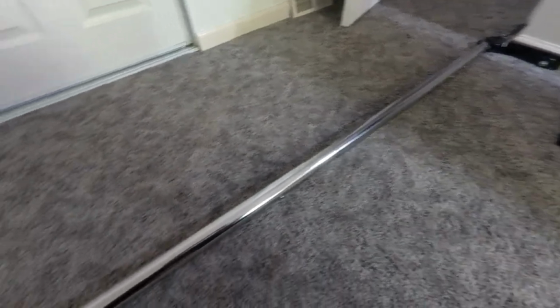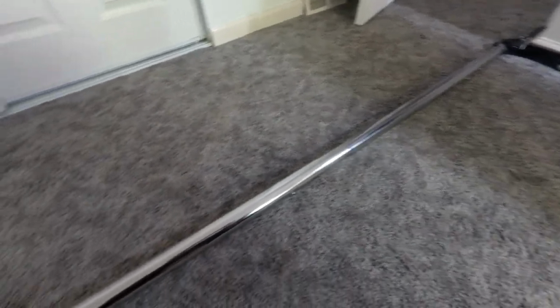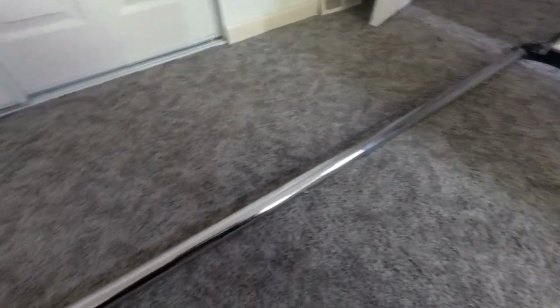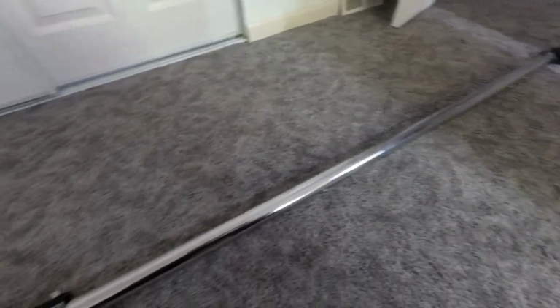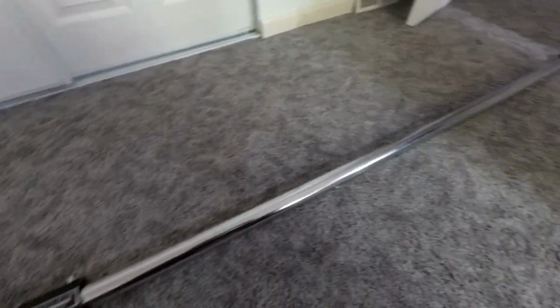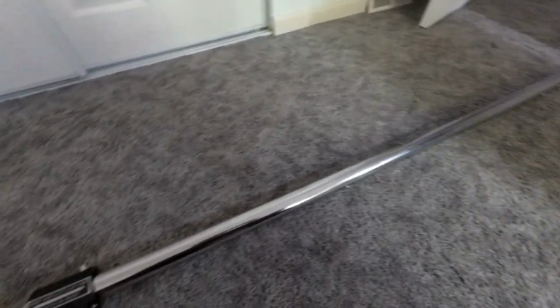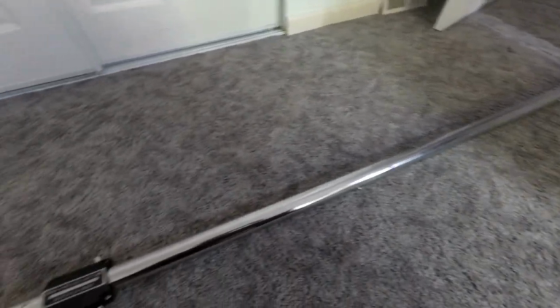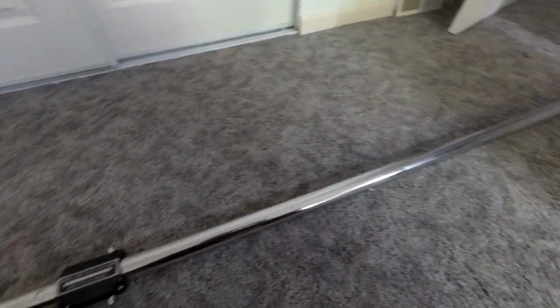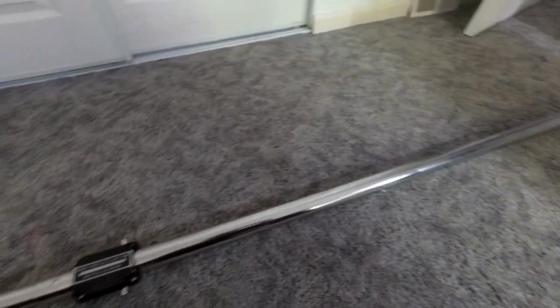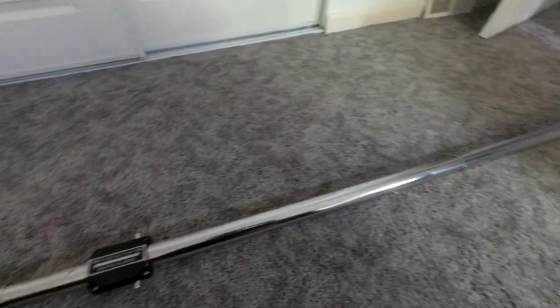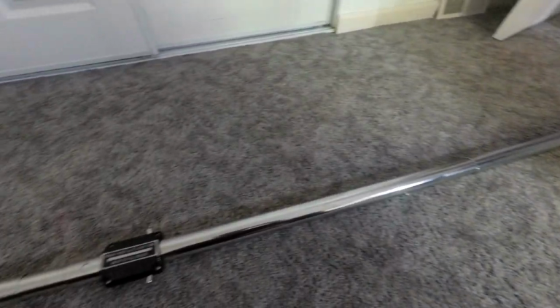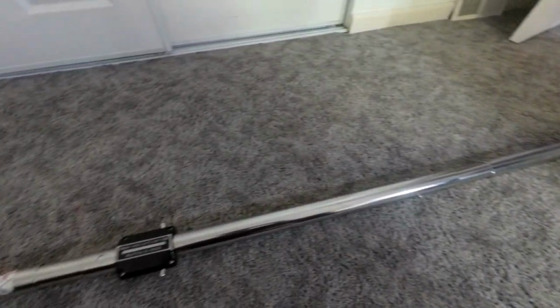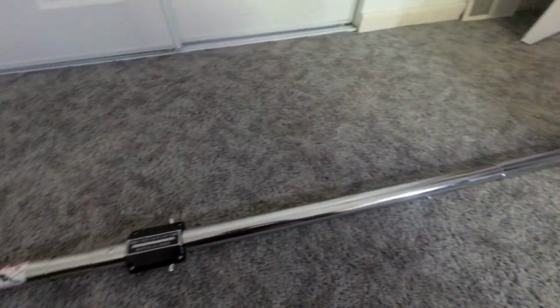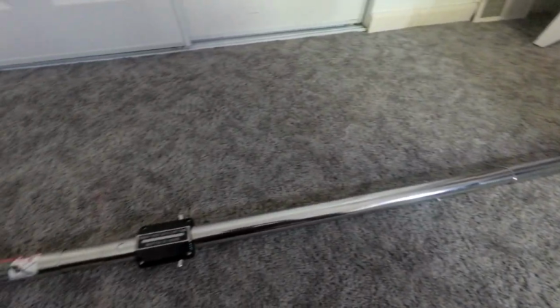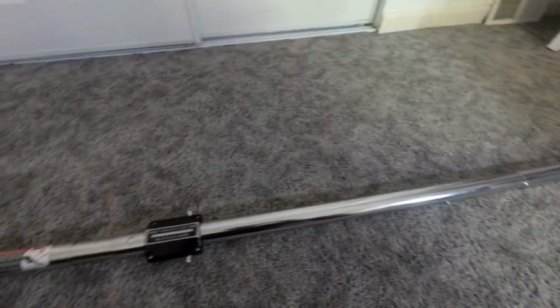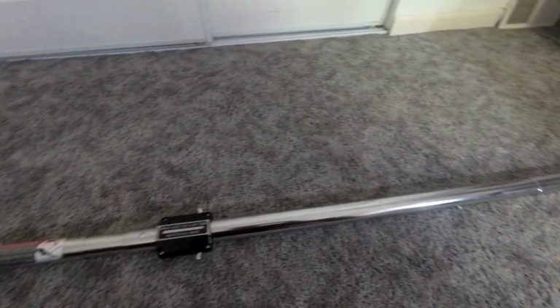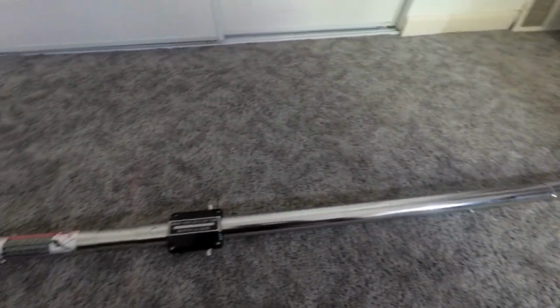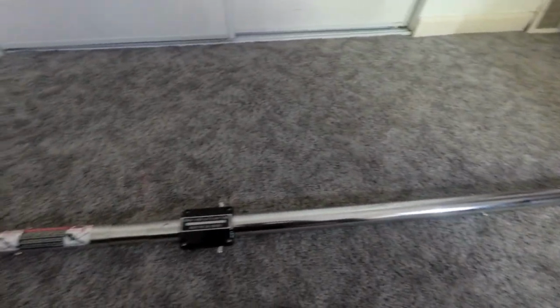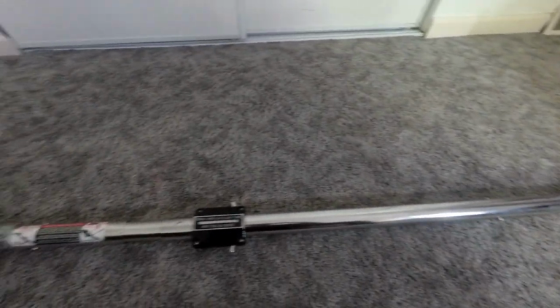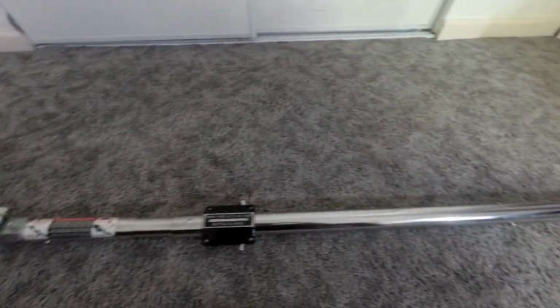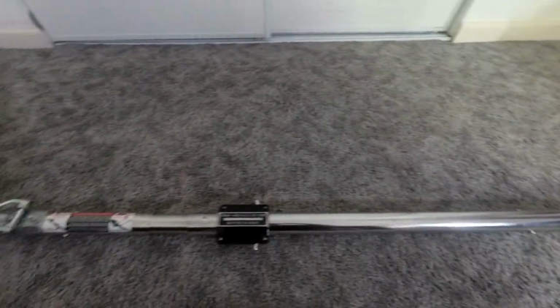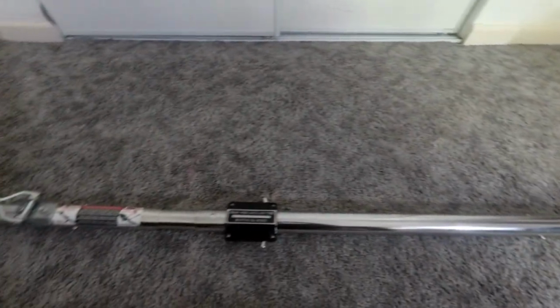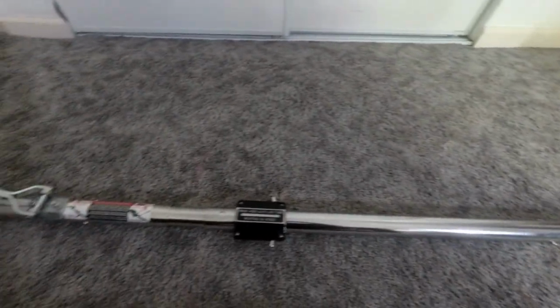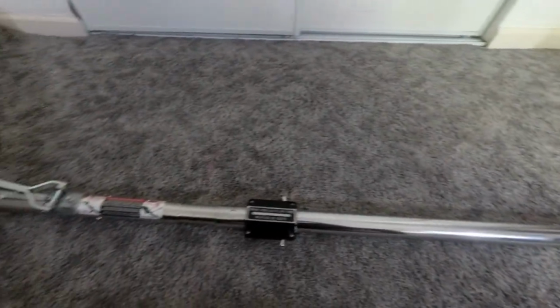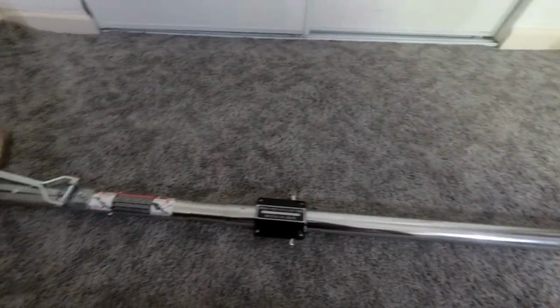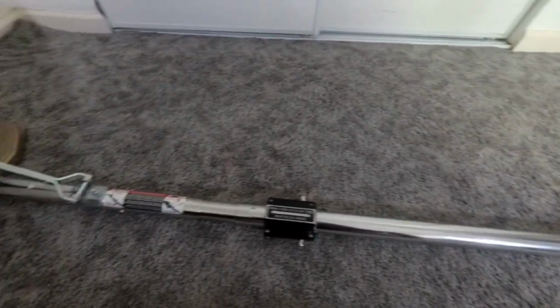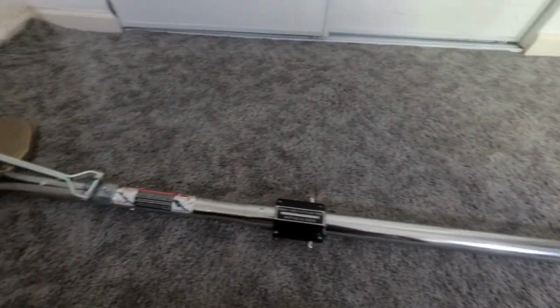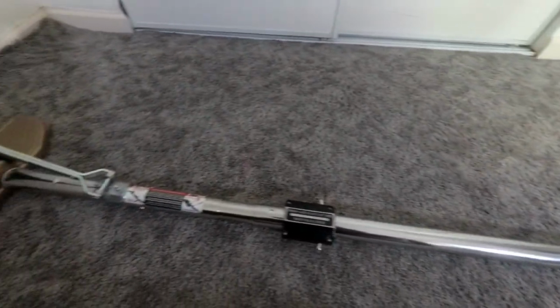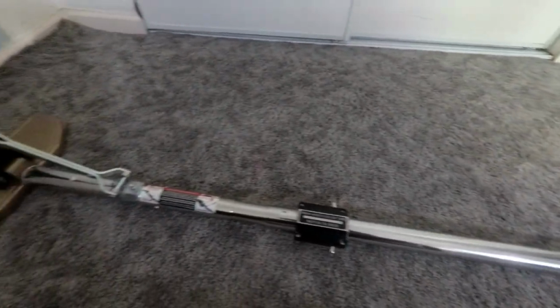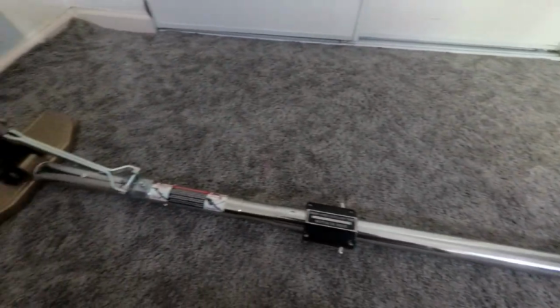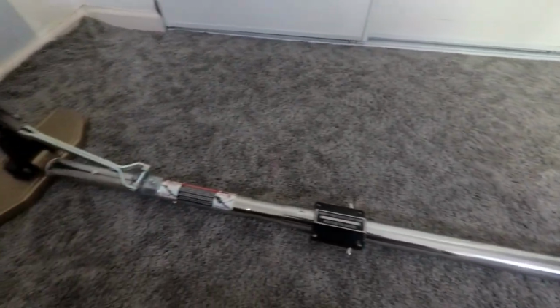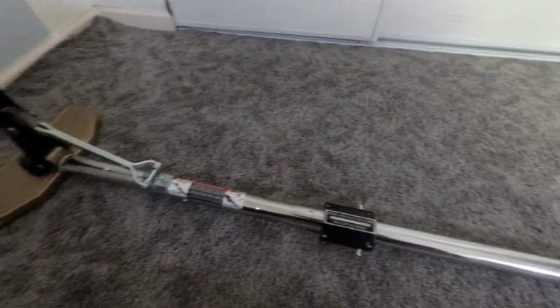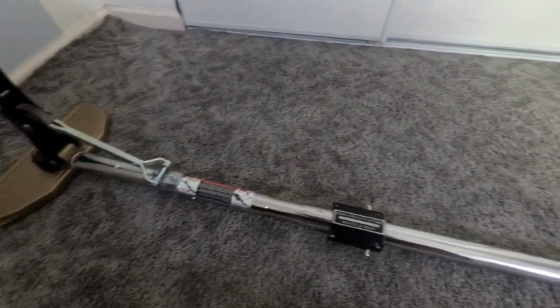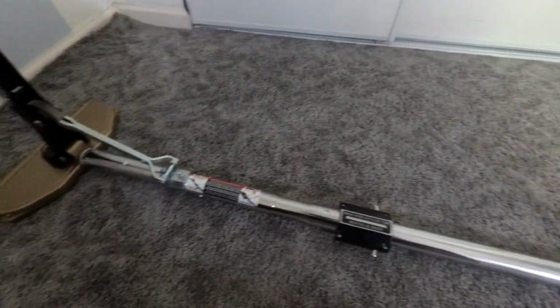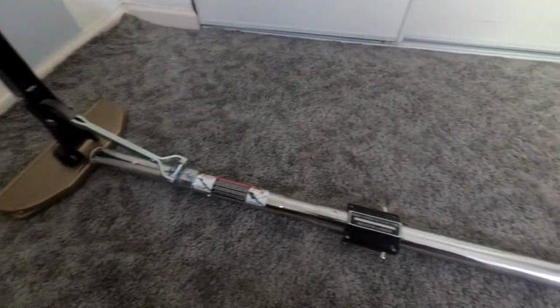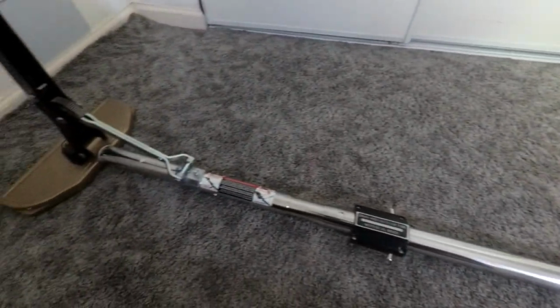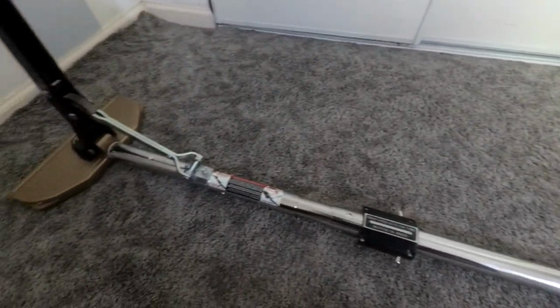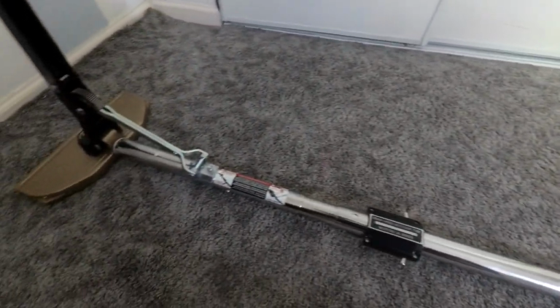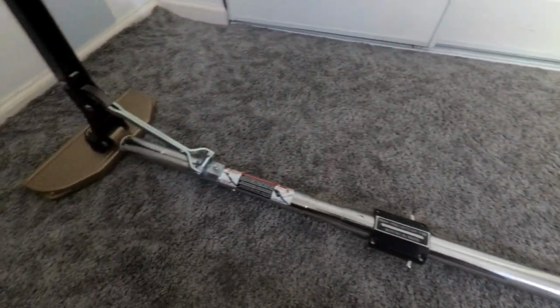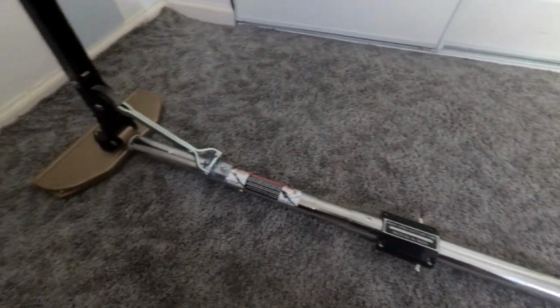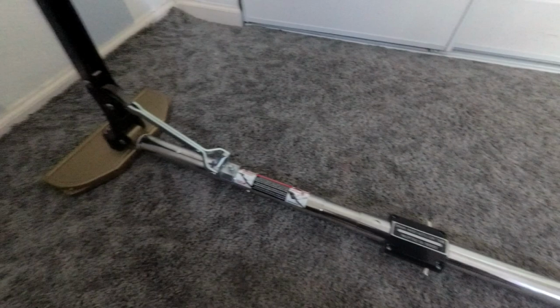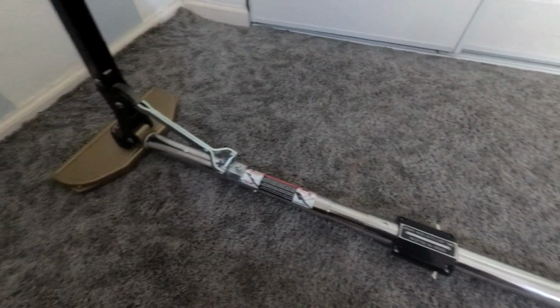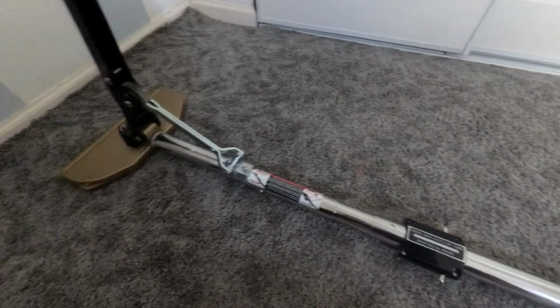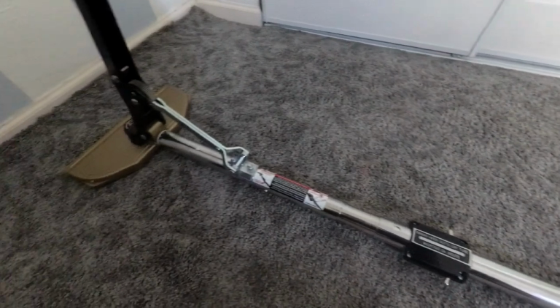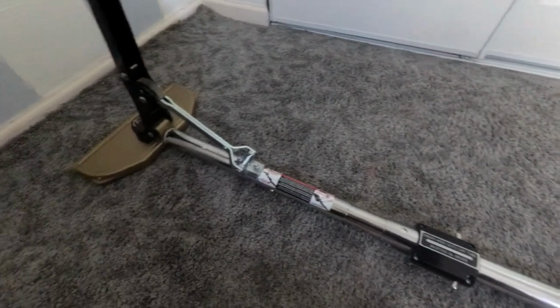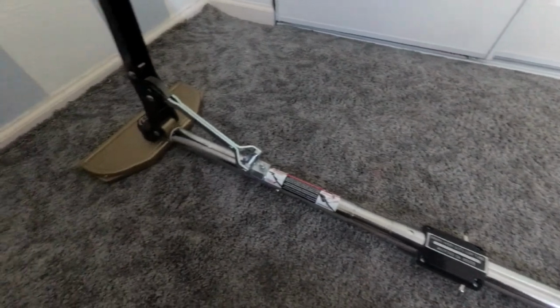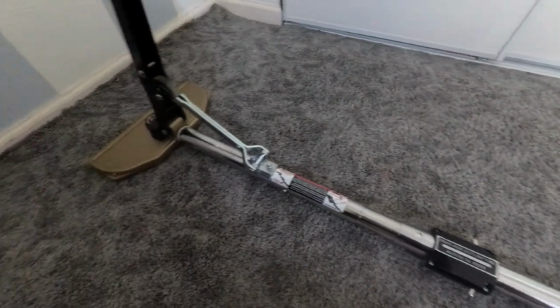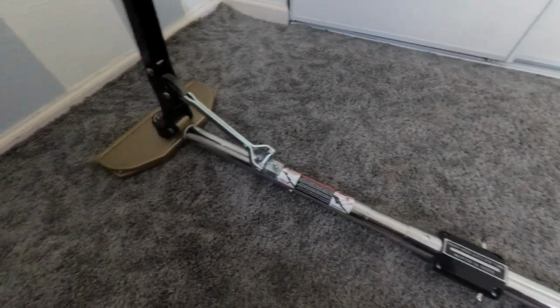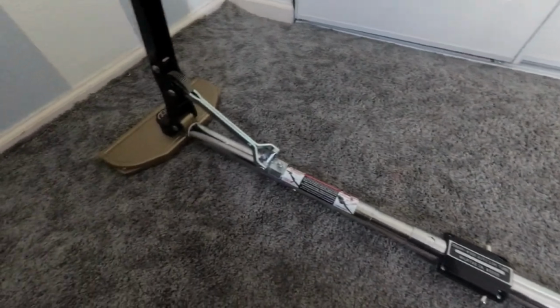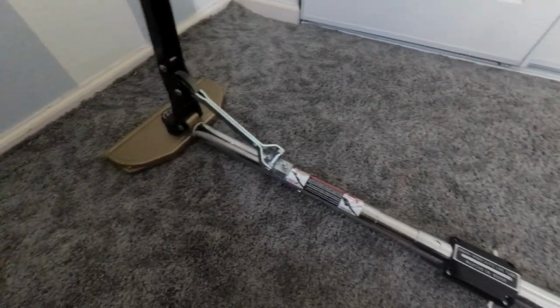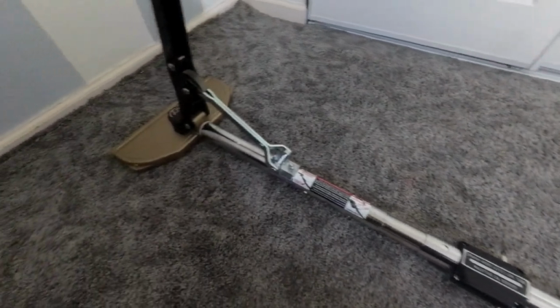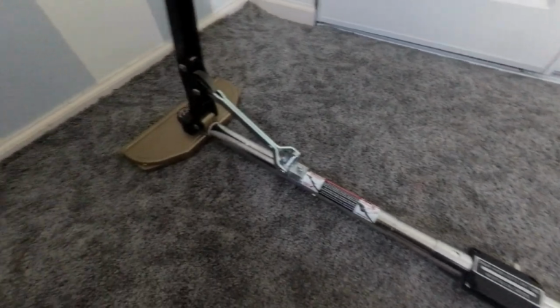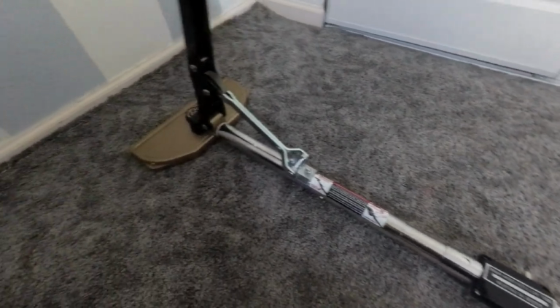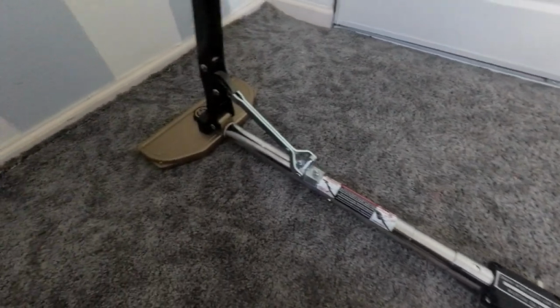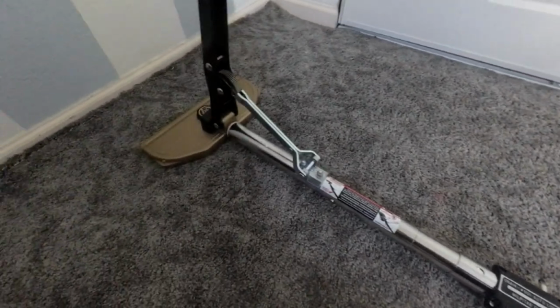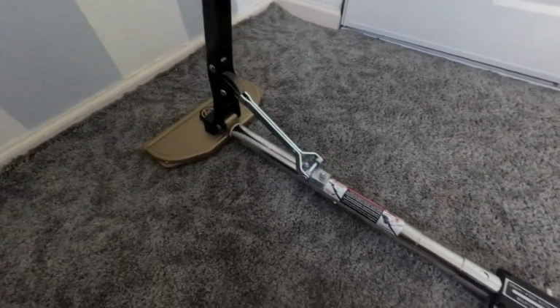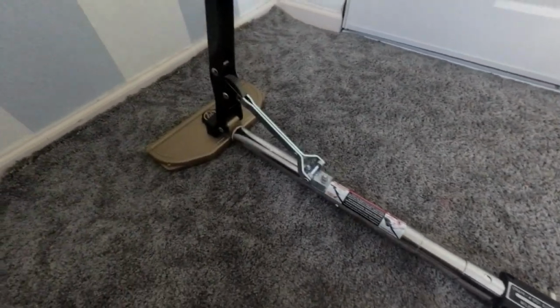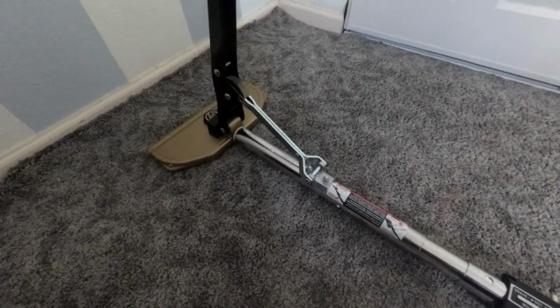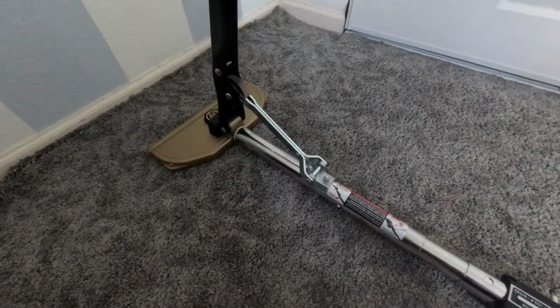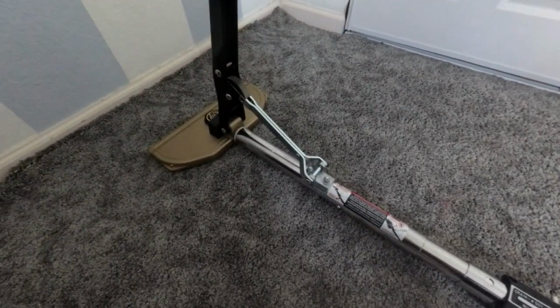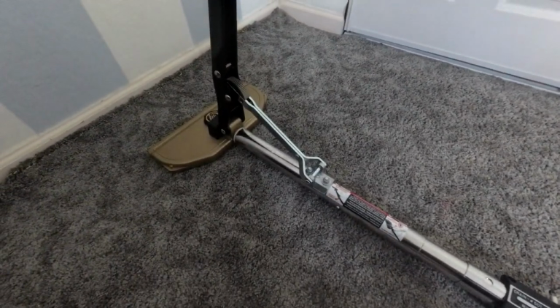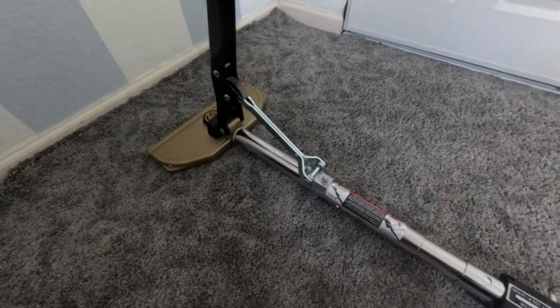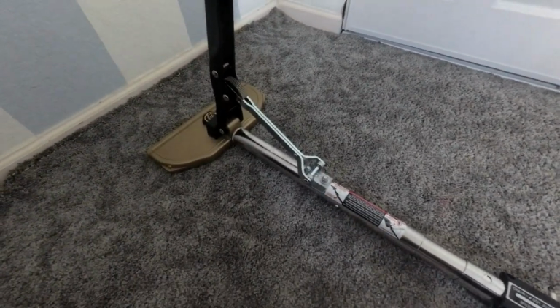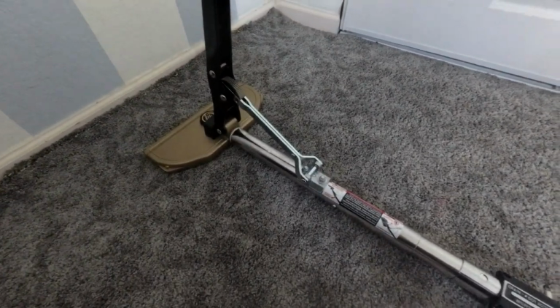Hey everyone, in this video I'm going to try my best to show you how to use a power stretcher and how to feel when you have enough stretch in the carpet.